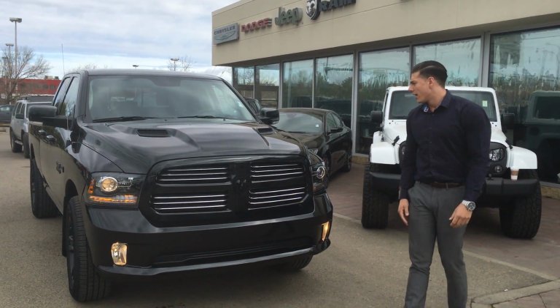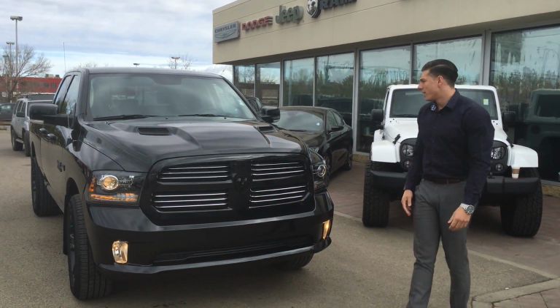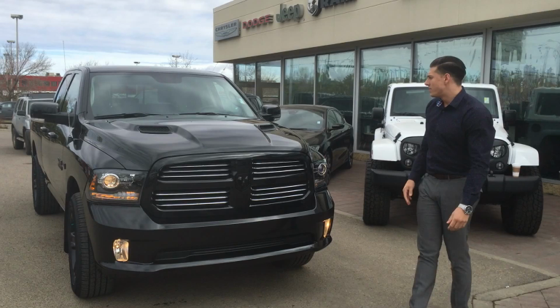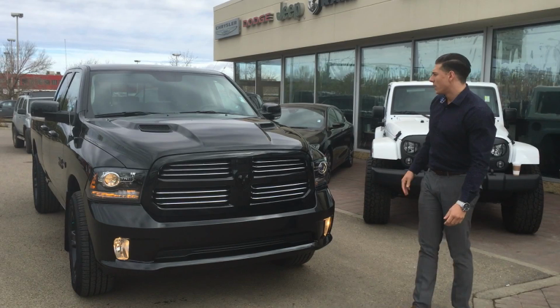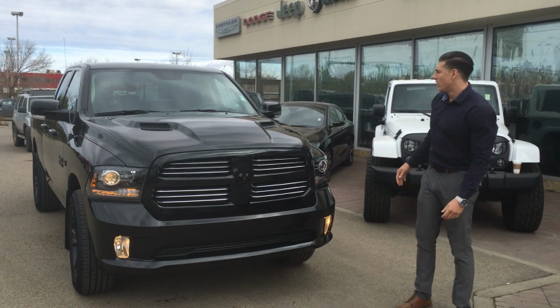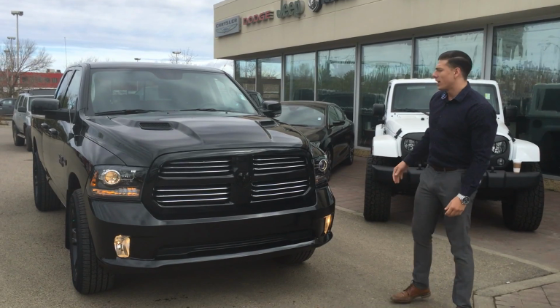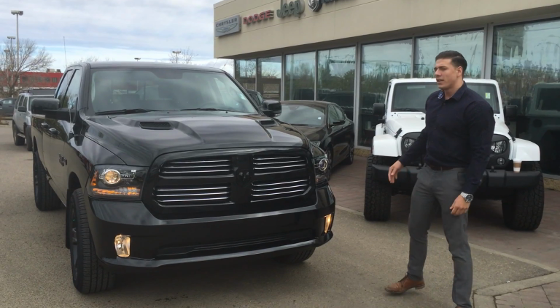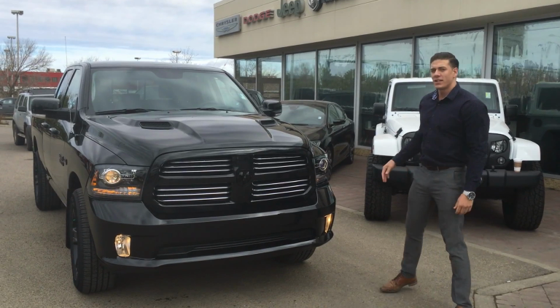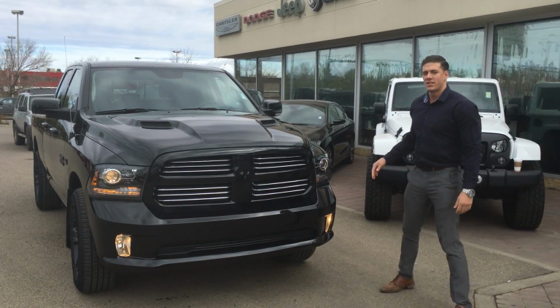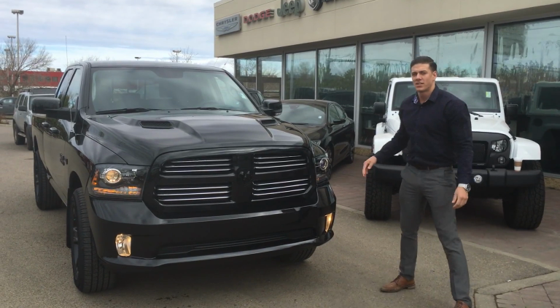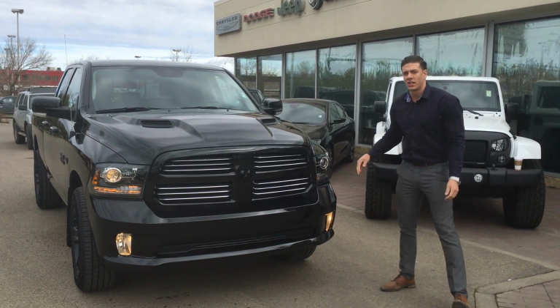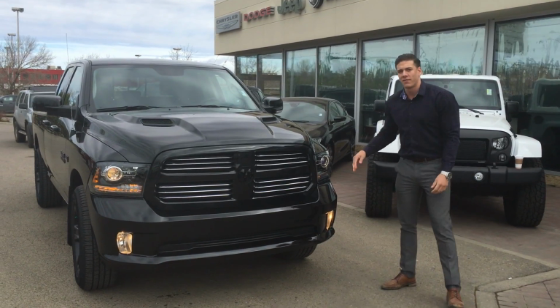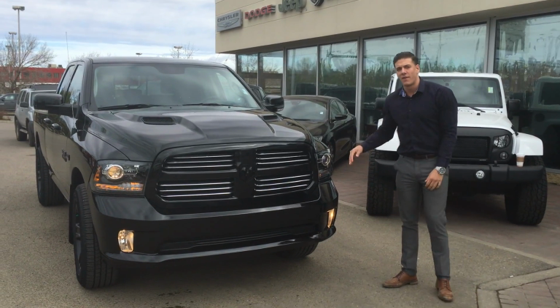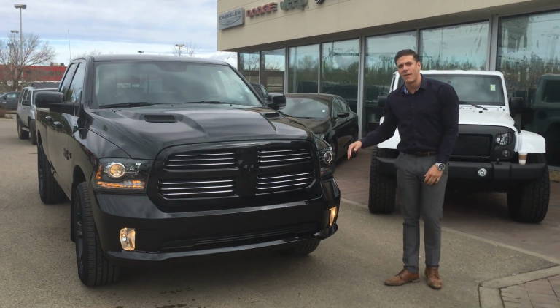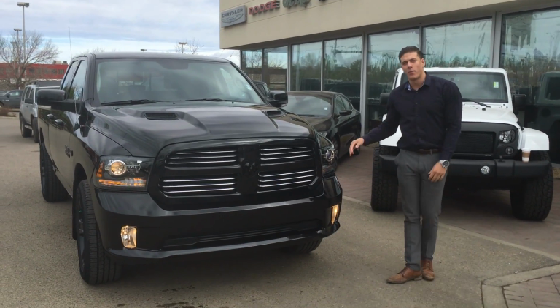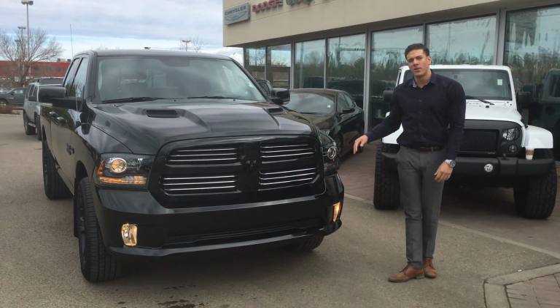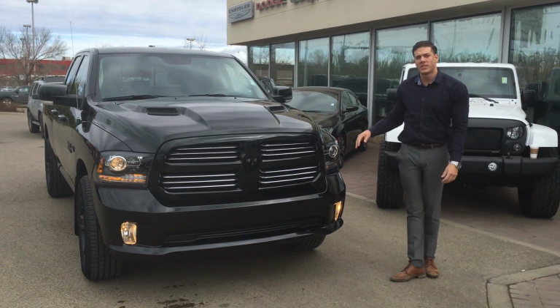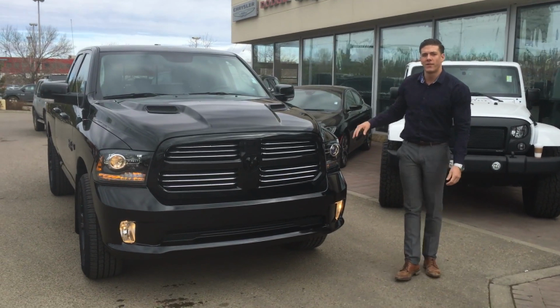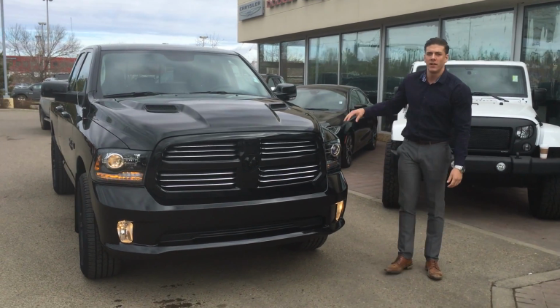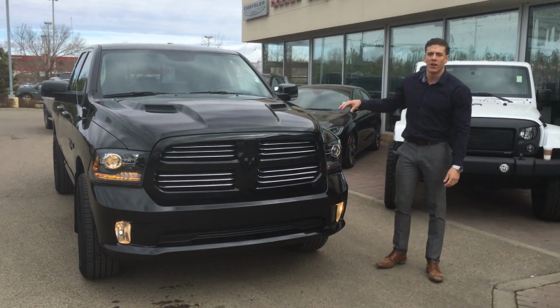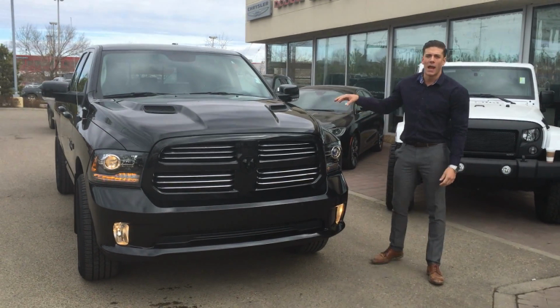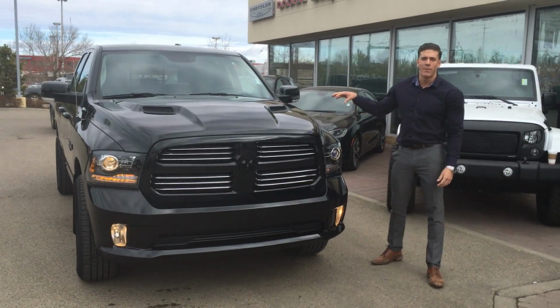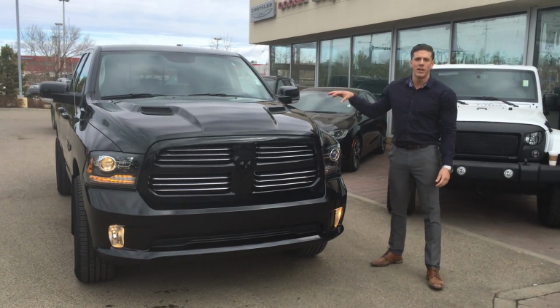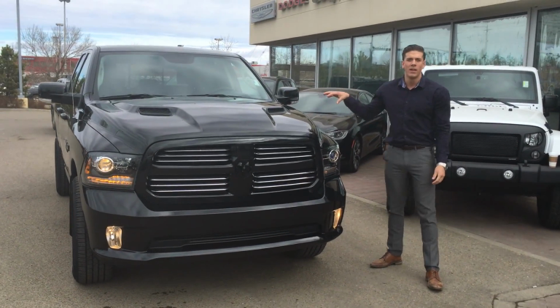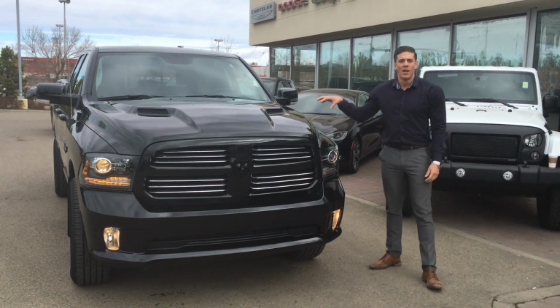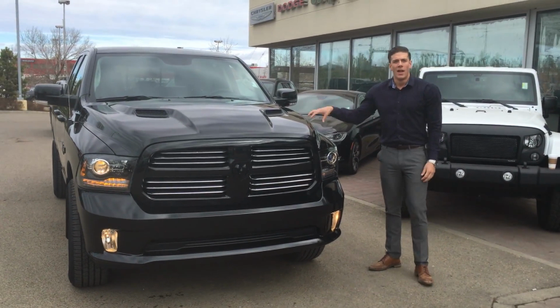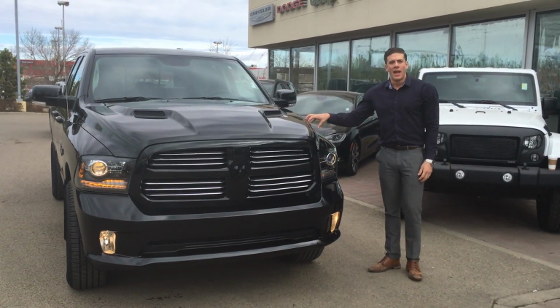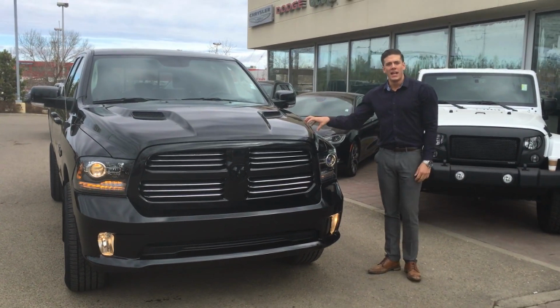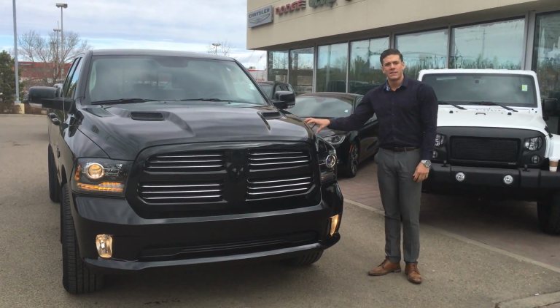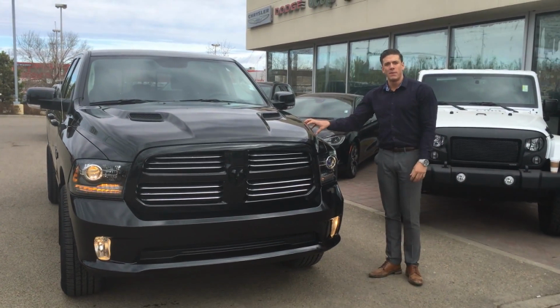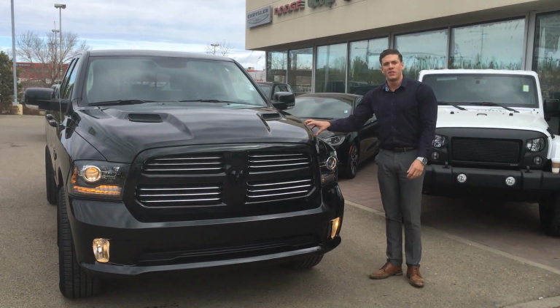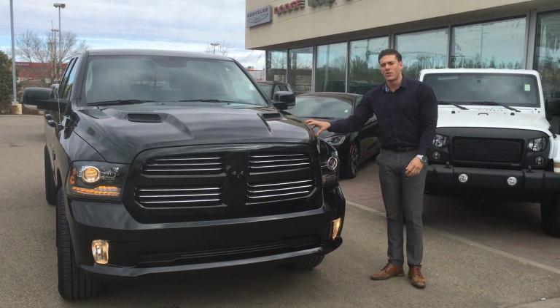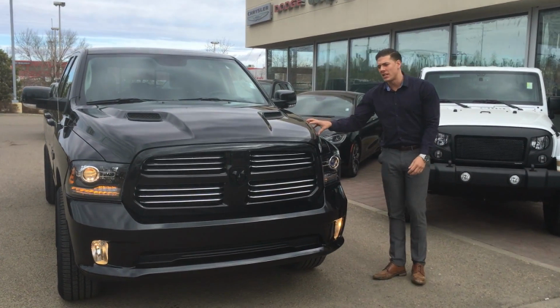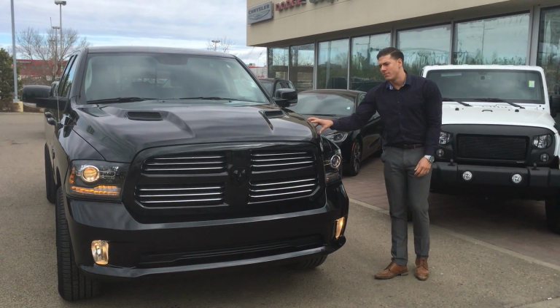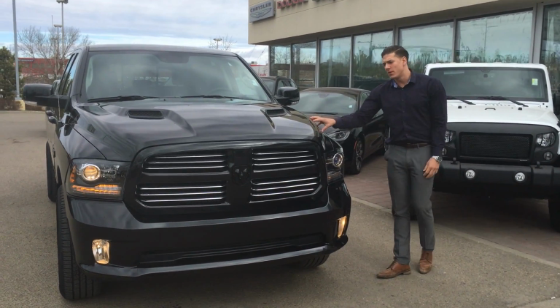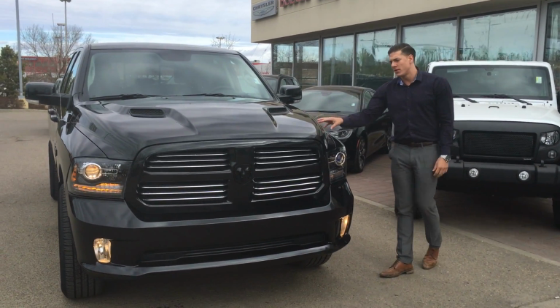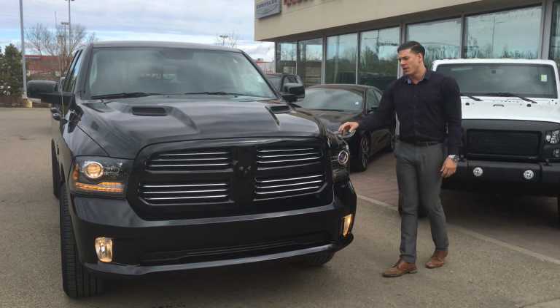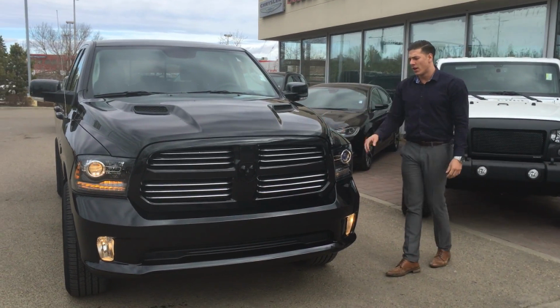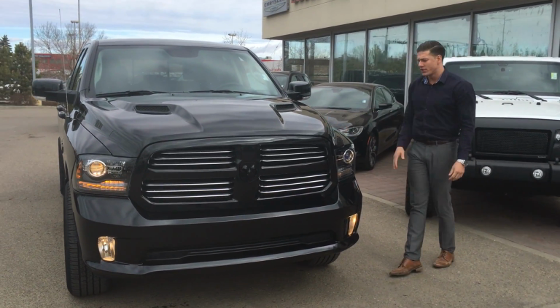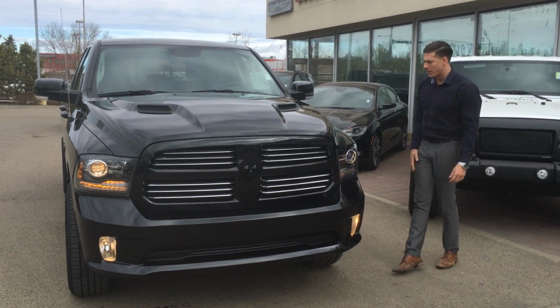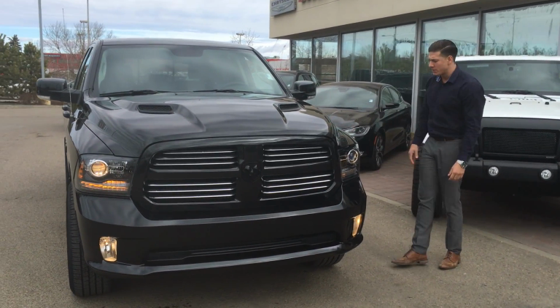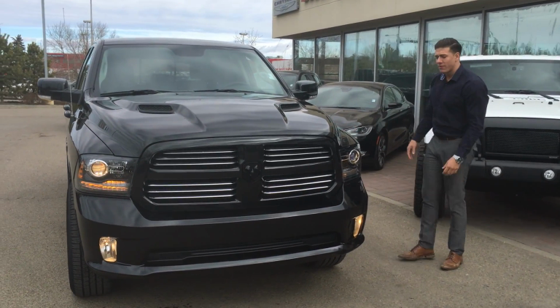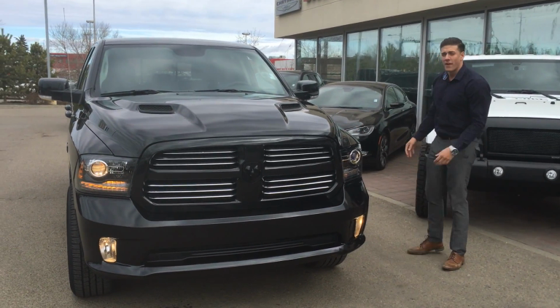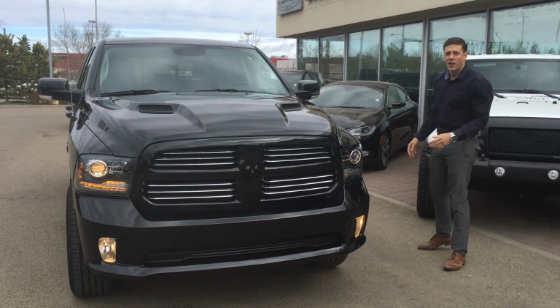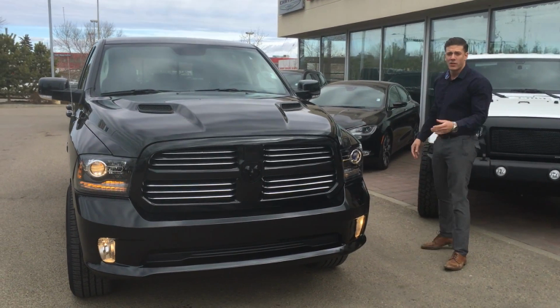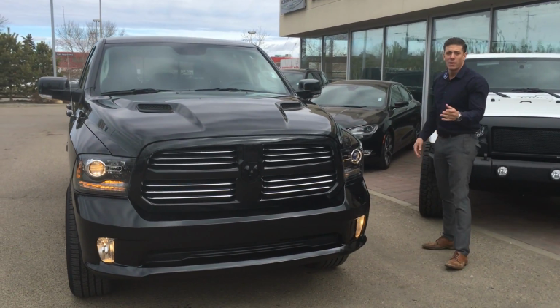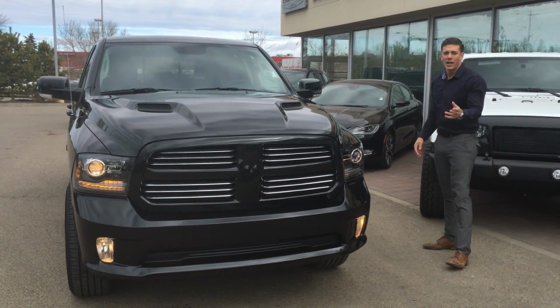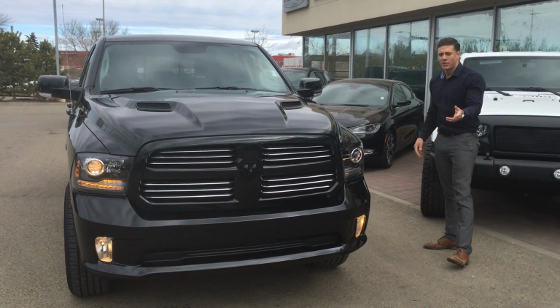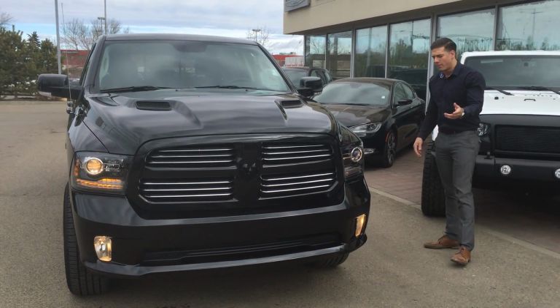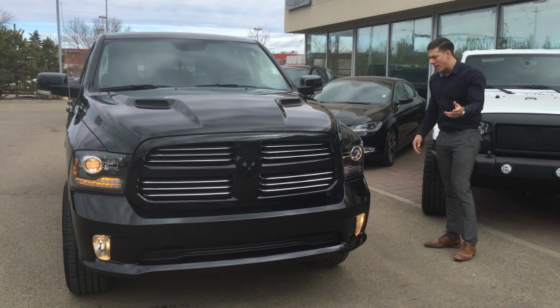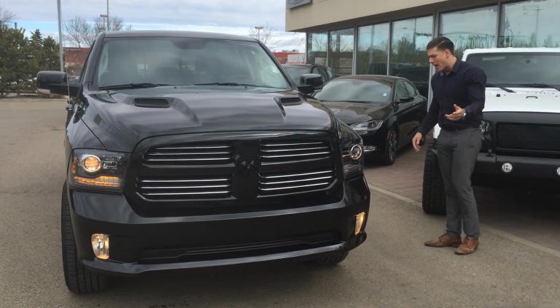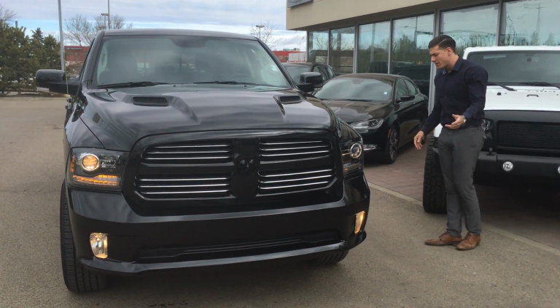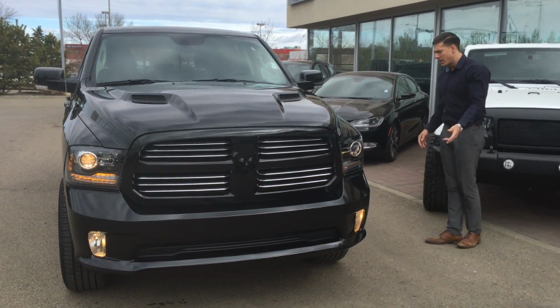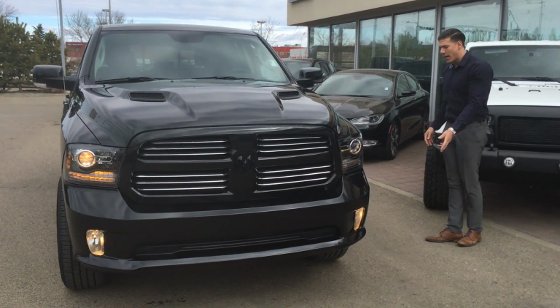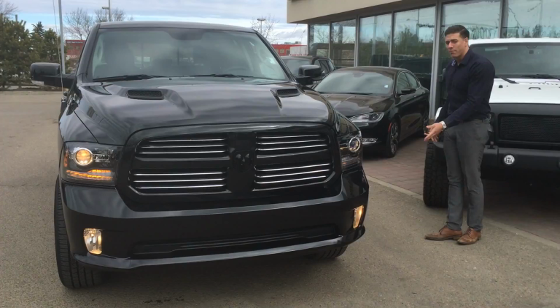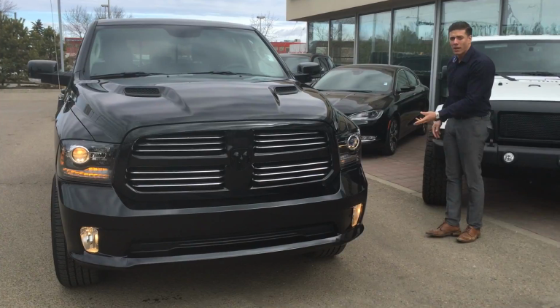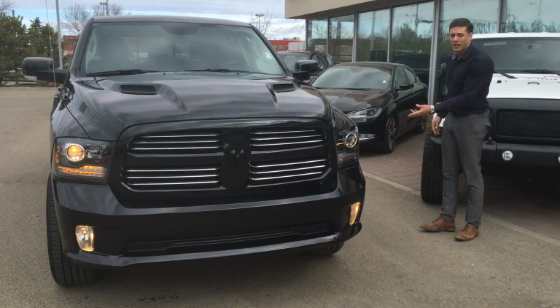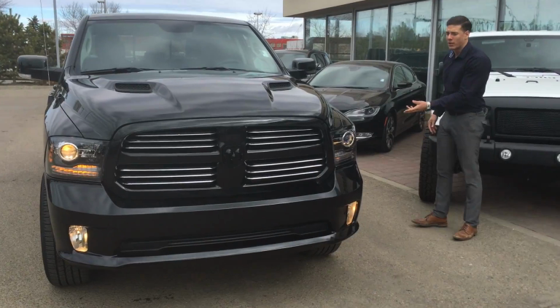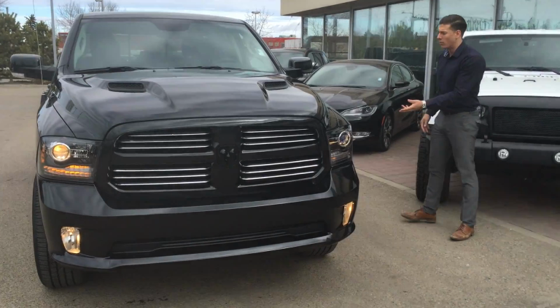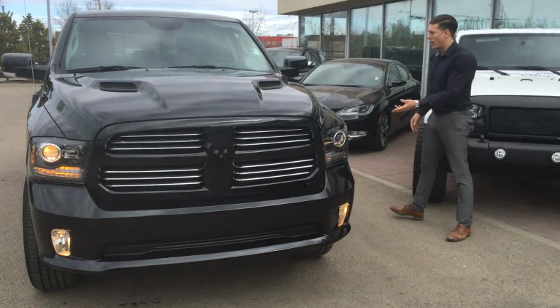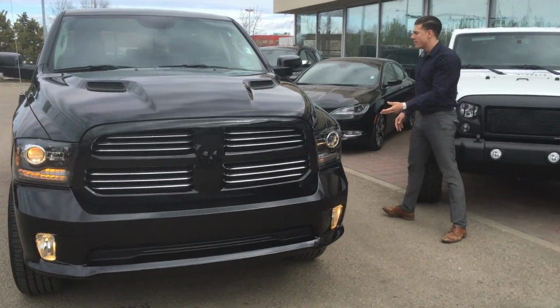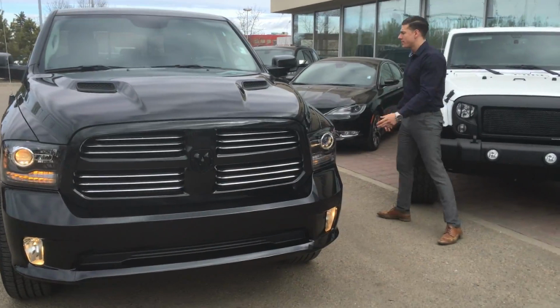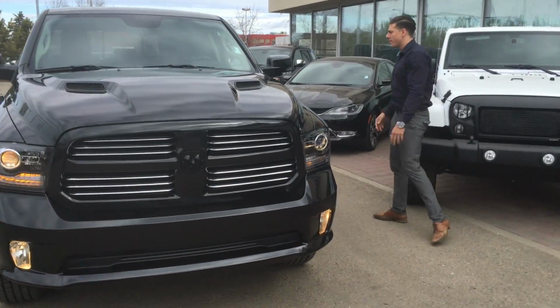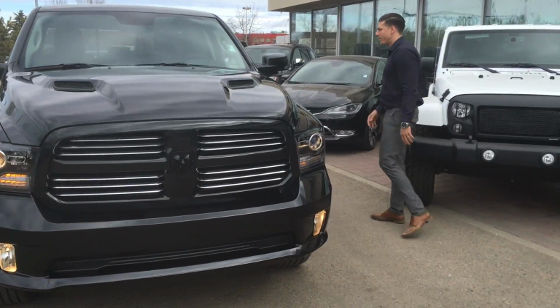Come take a look at this. It's got the 5.7L Hemi, 8-speed transmission, and also good-factor blackout banding and blackout rims.